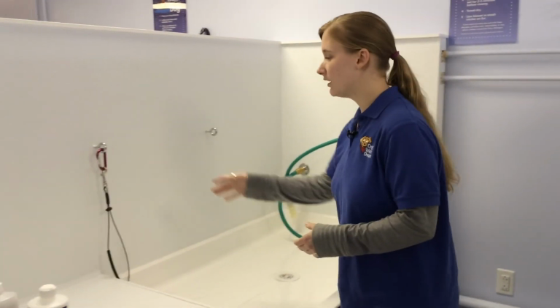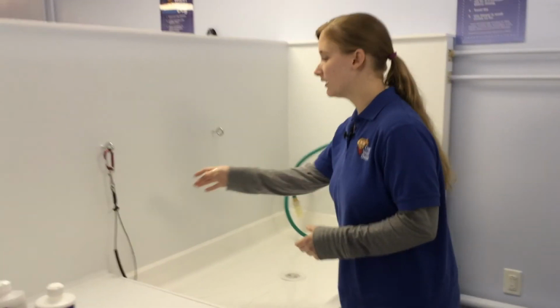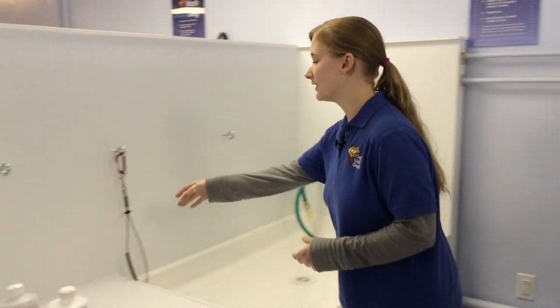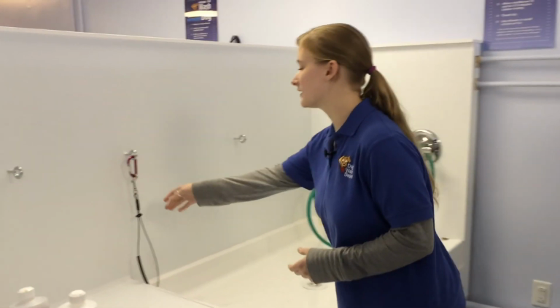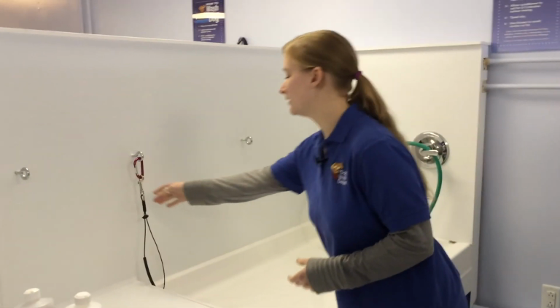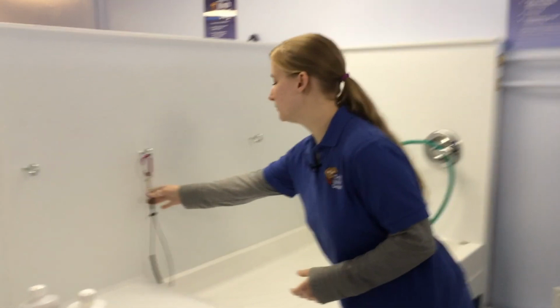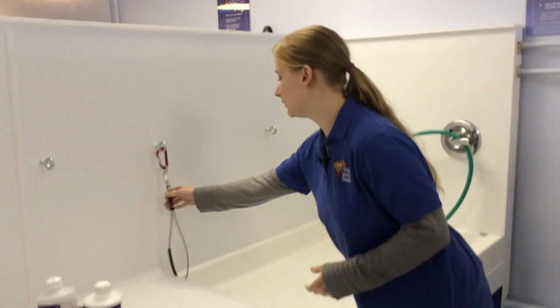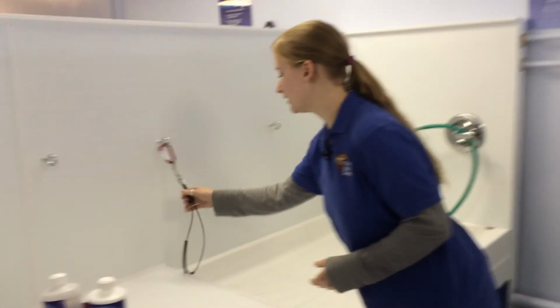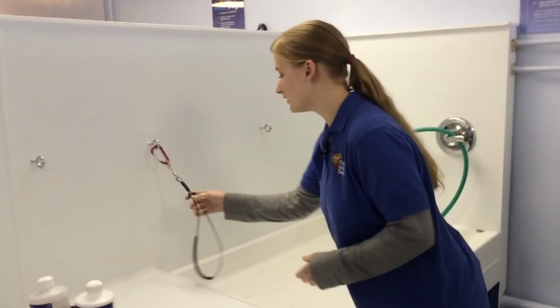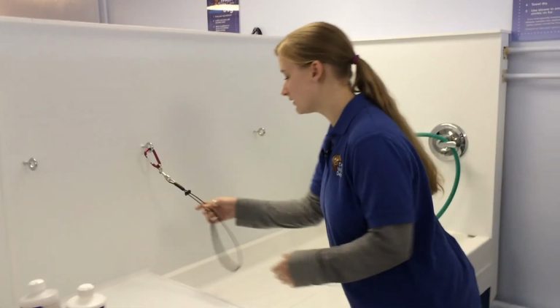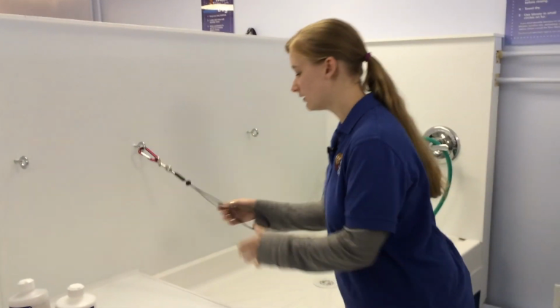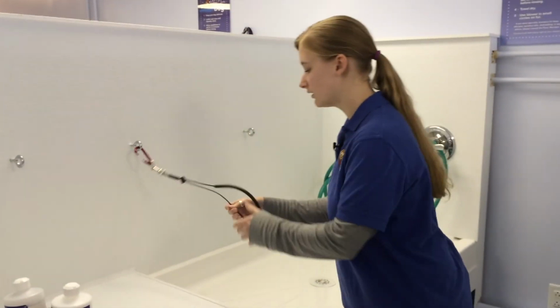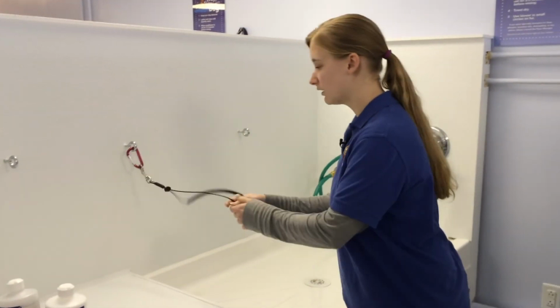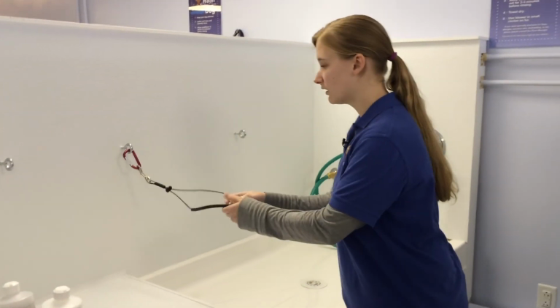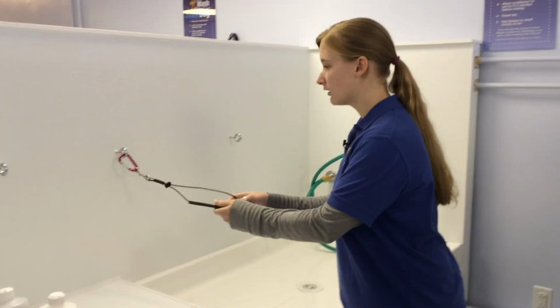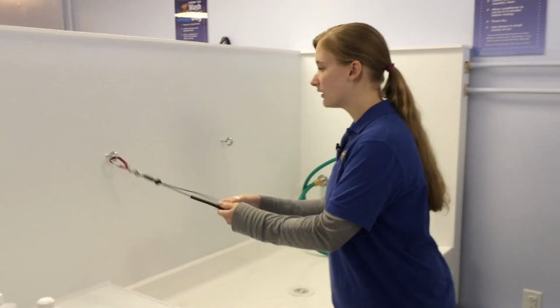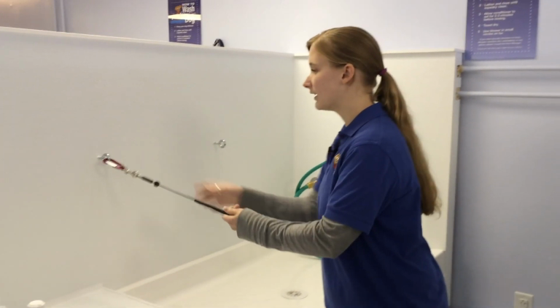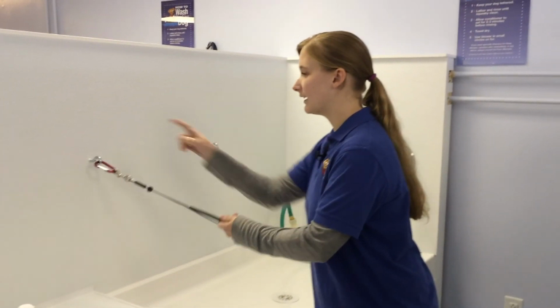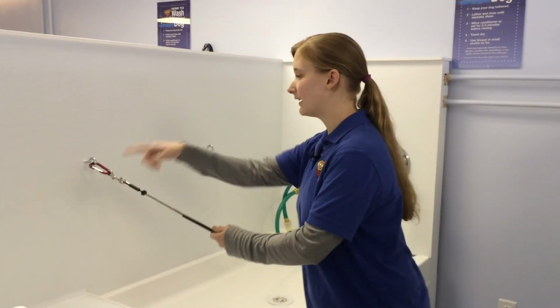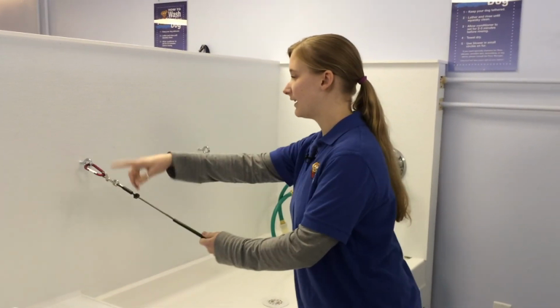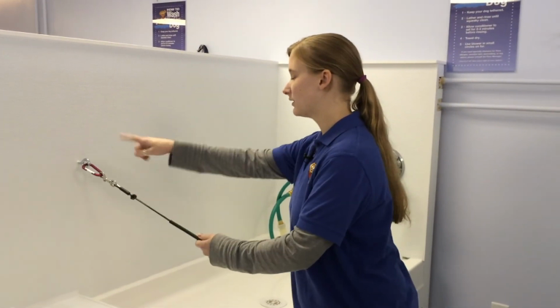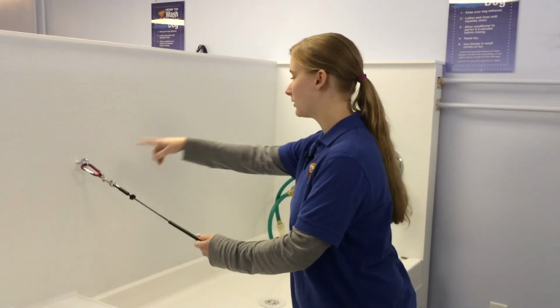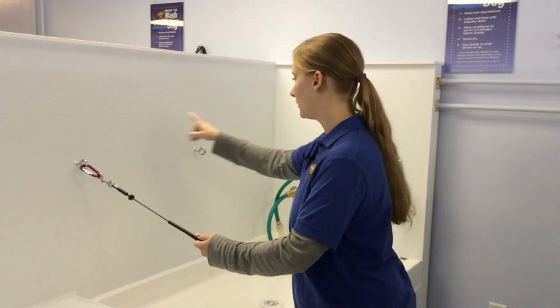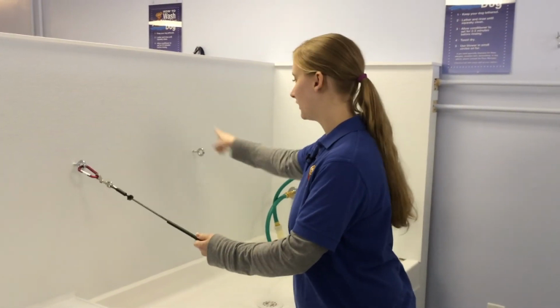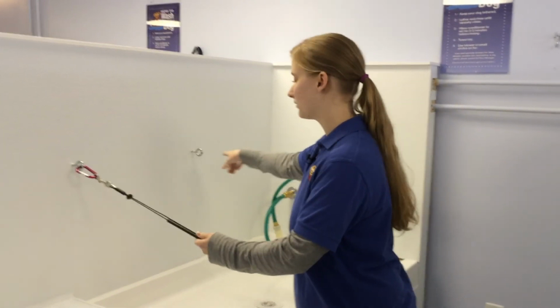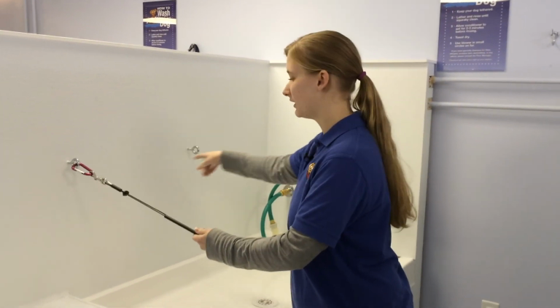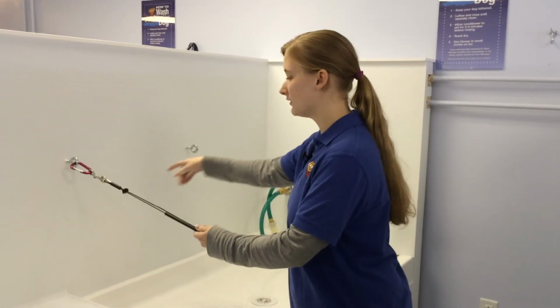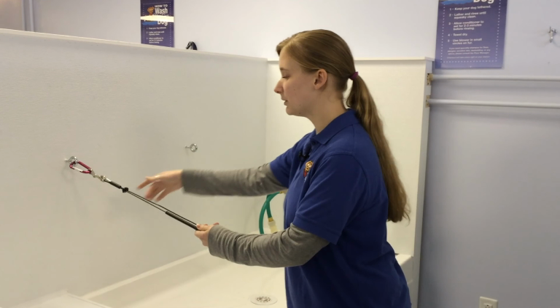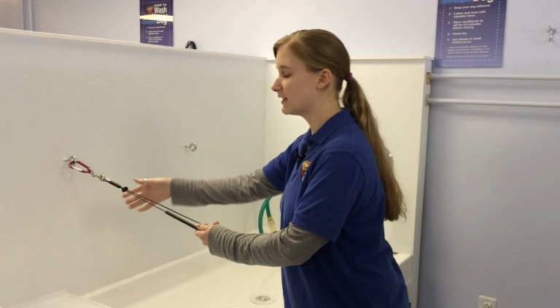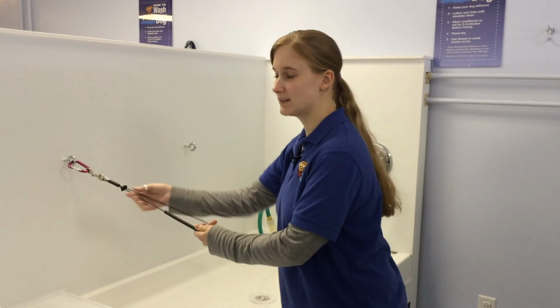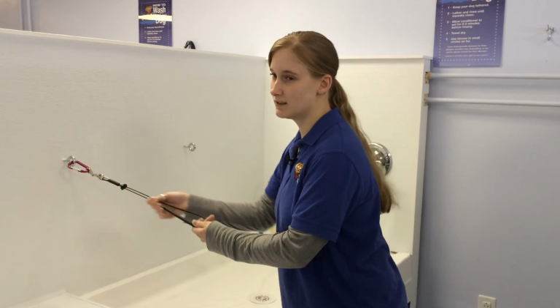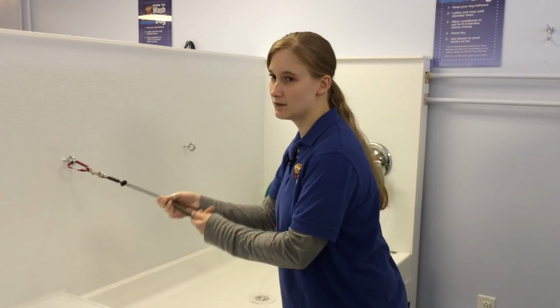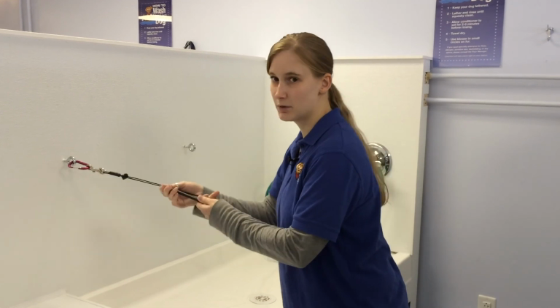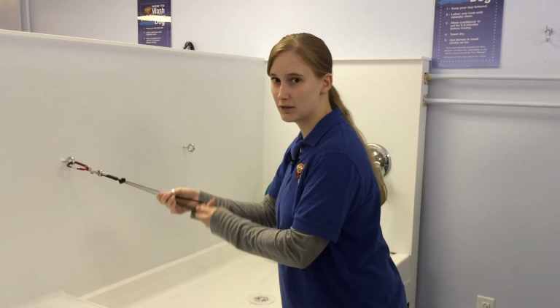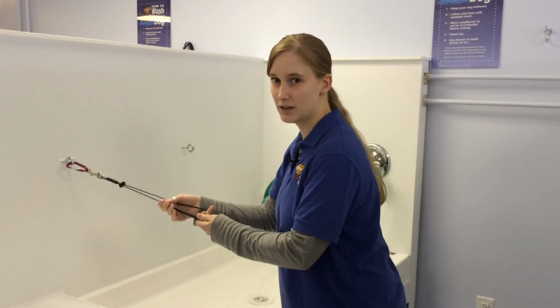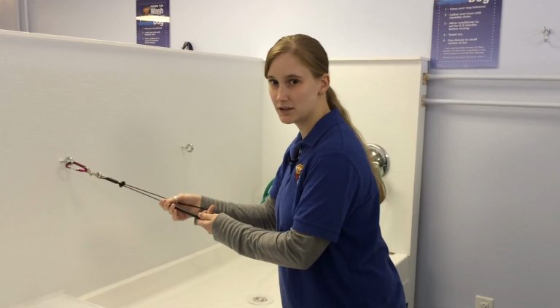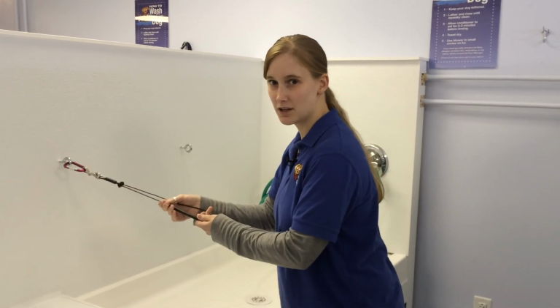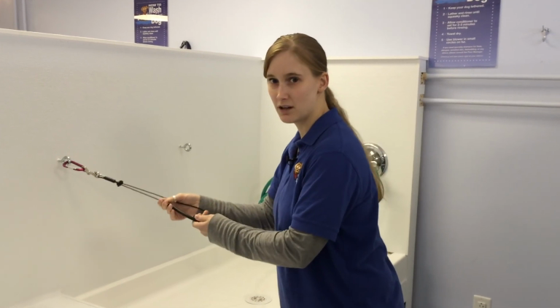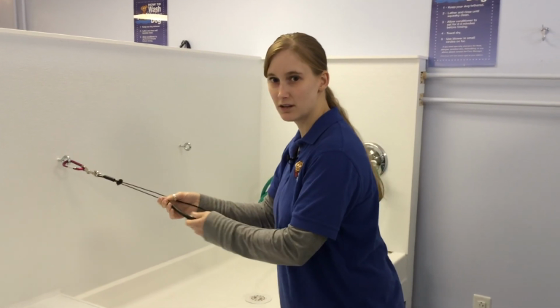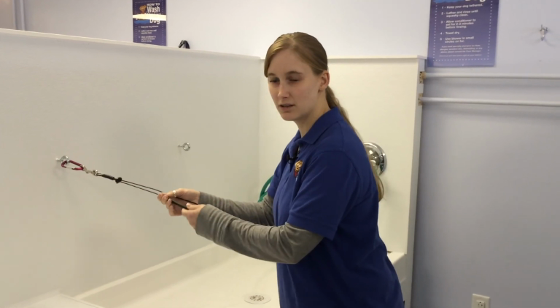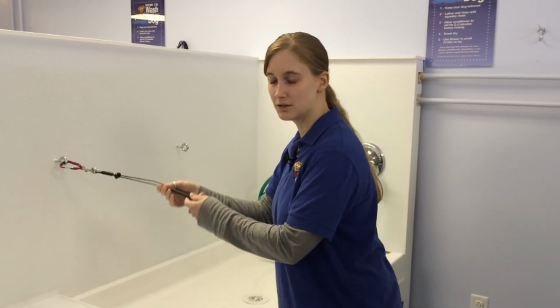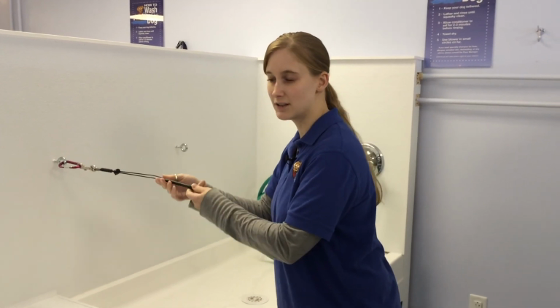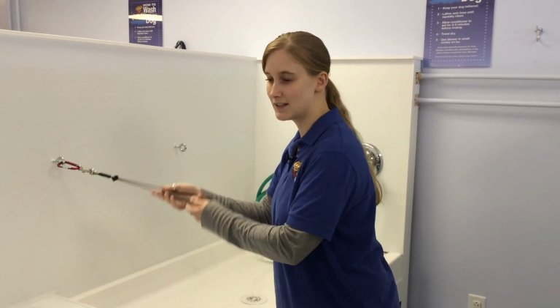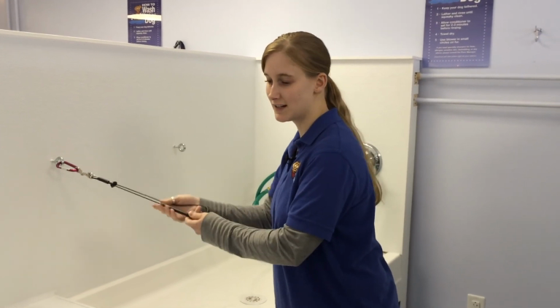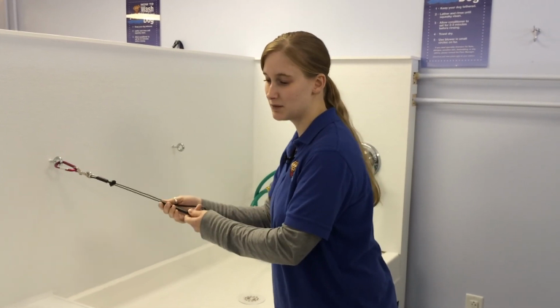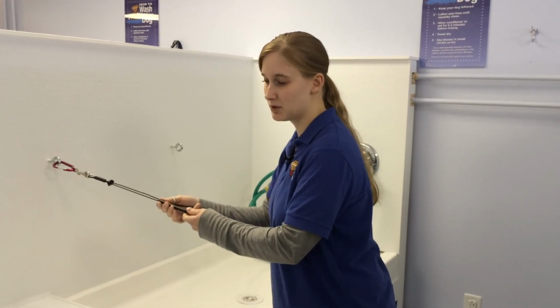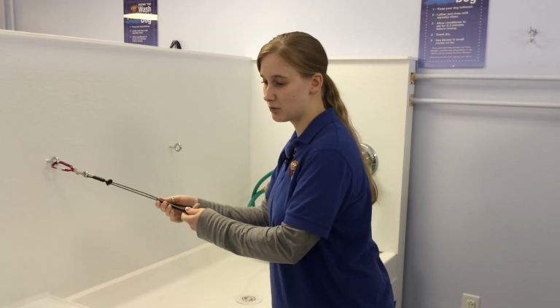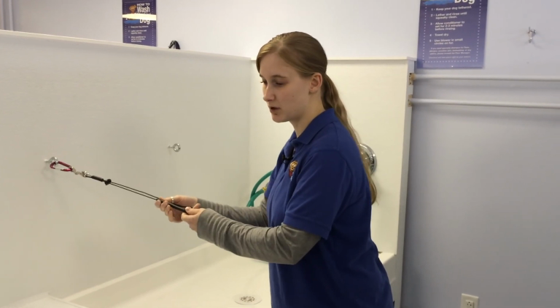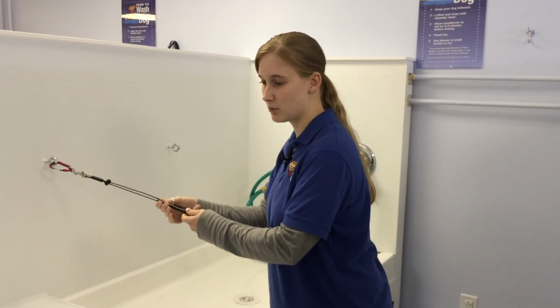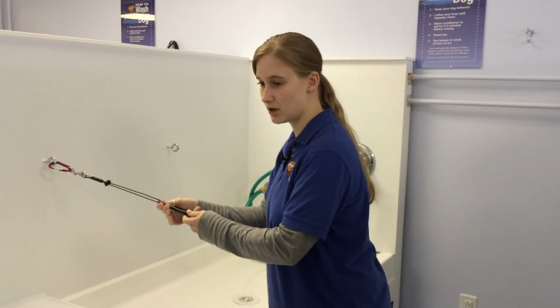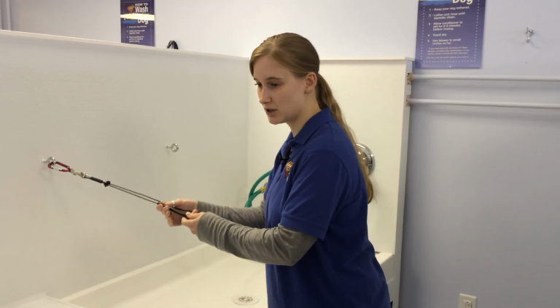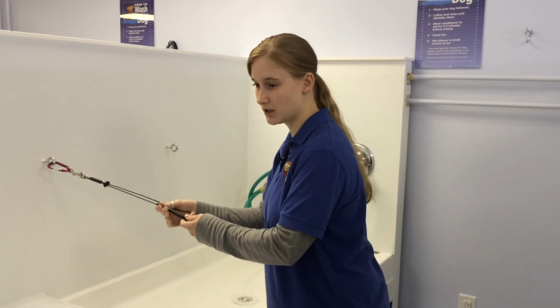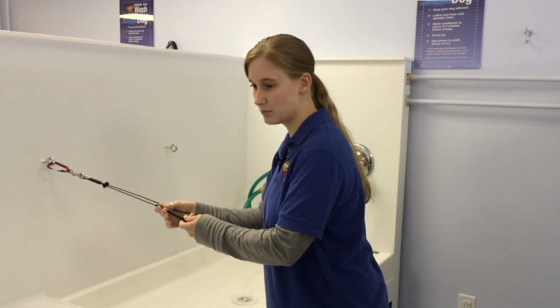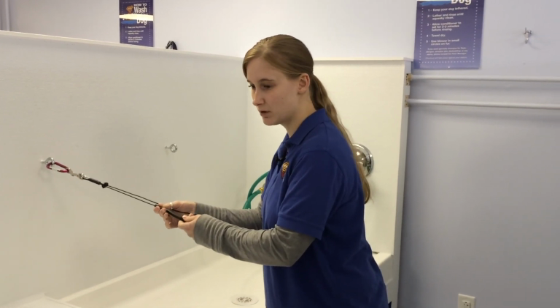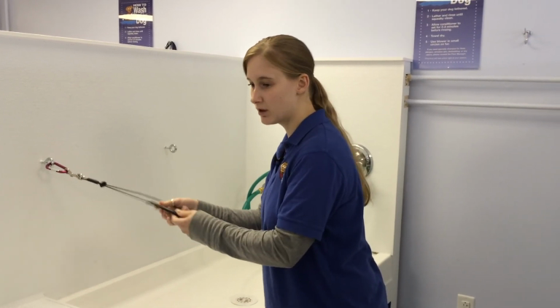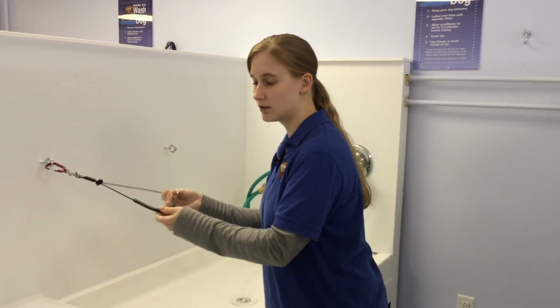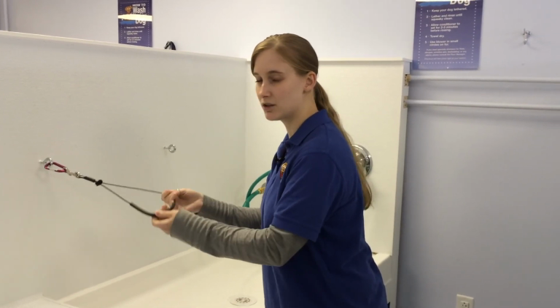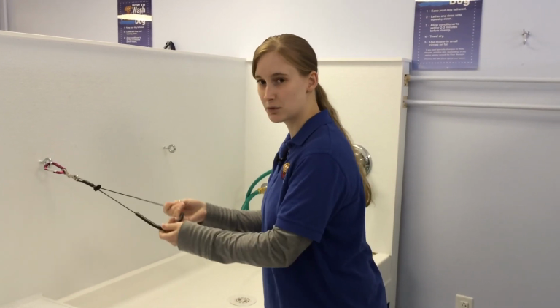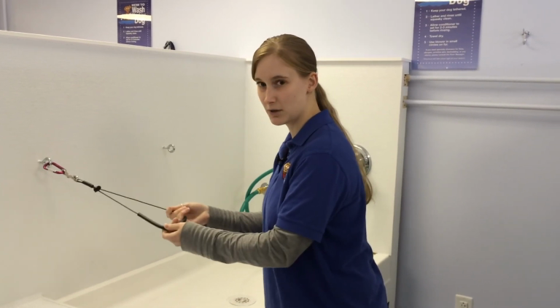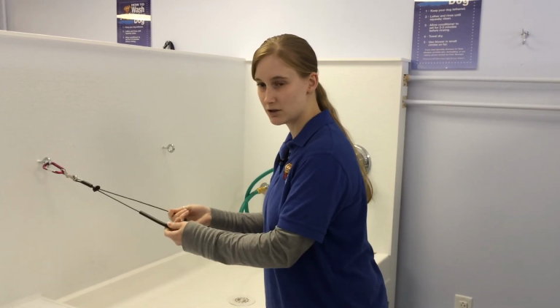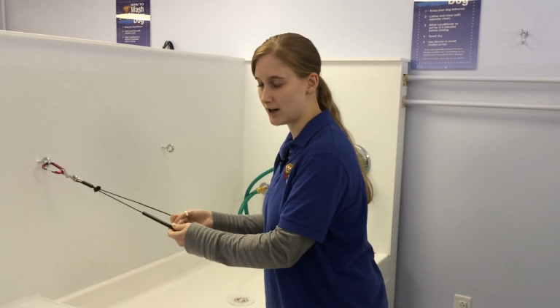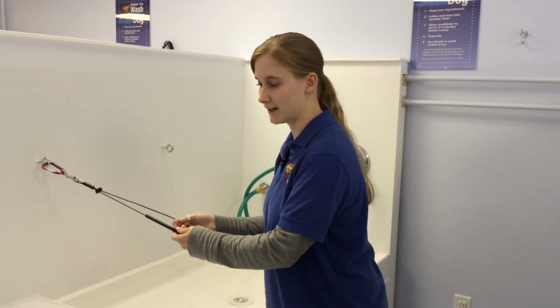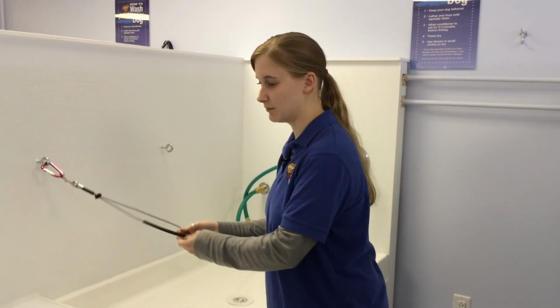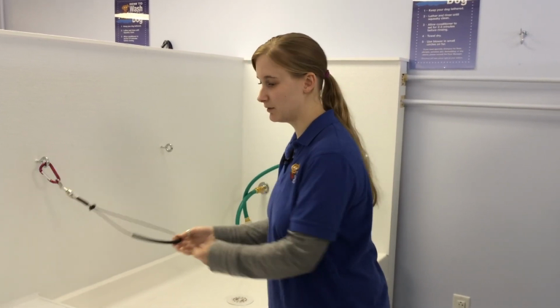So you can put it in three different places, put it around the dog so he stays up here while you're washing him and also when you're drying him.